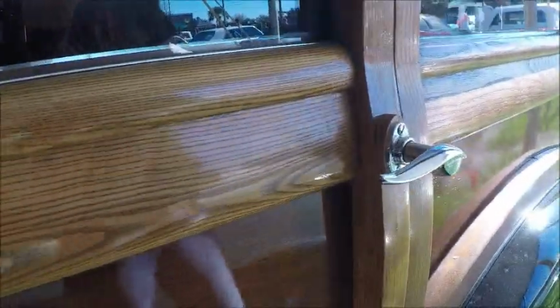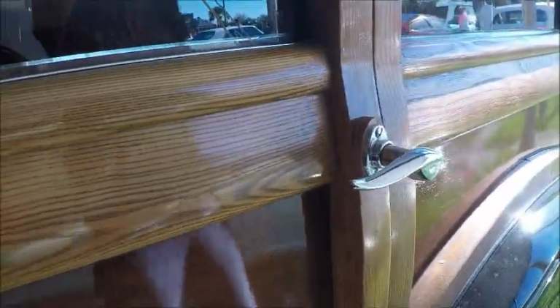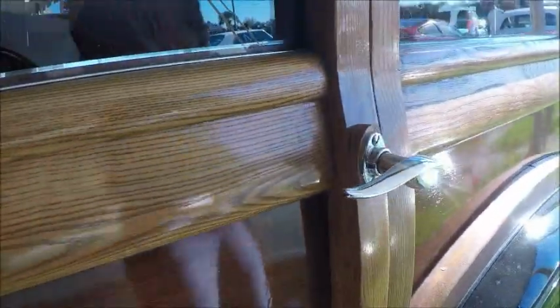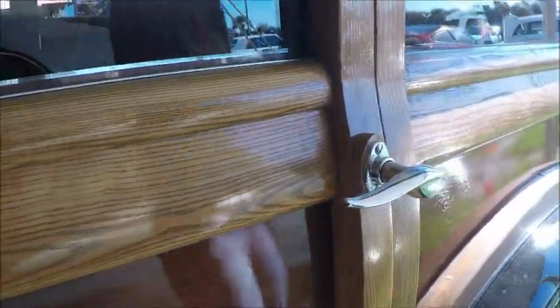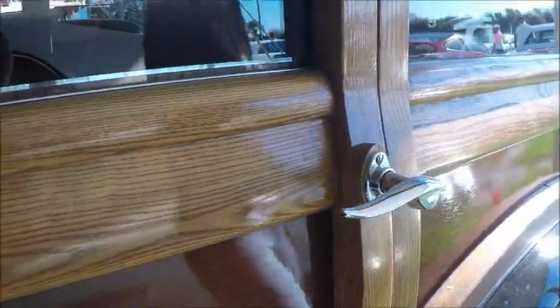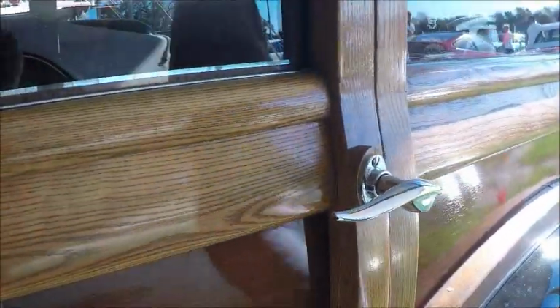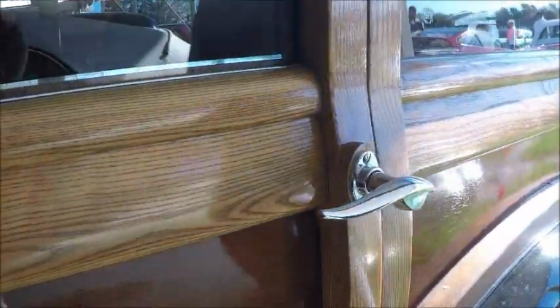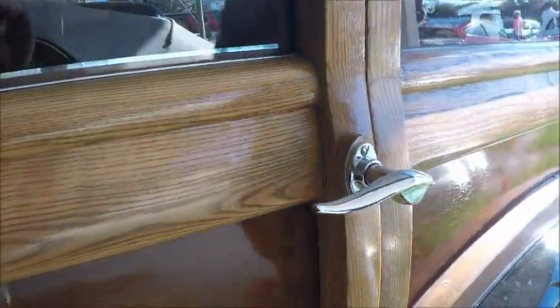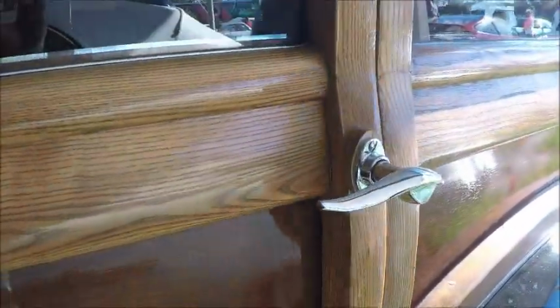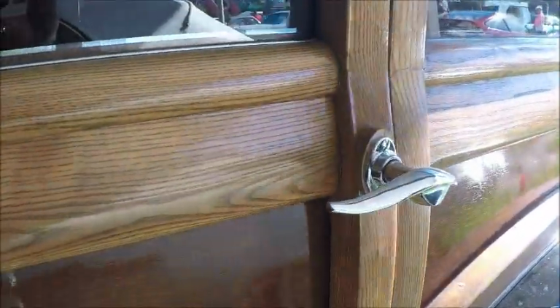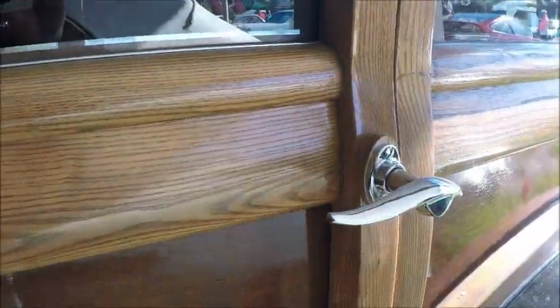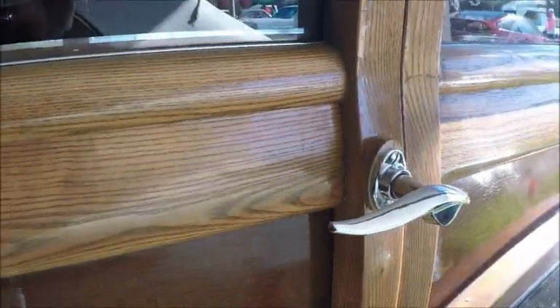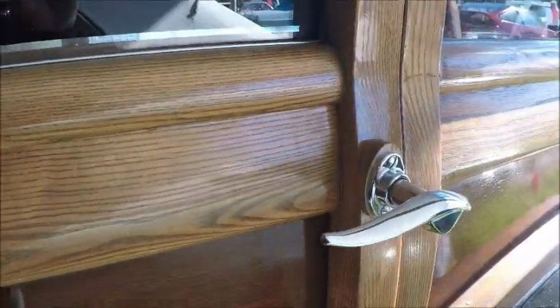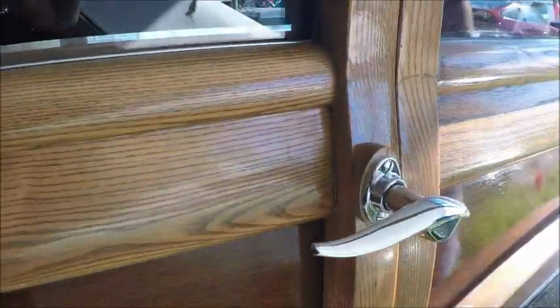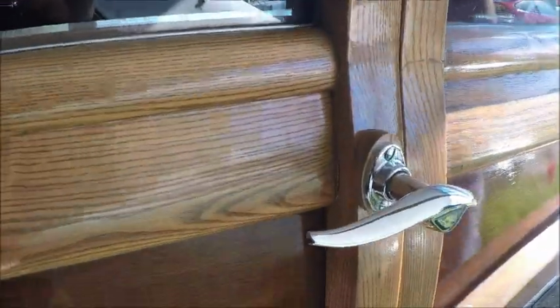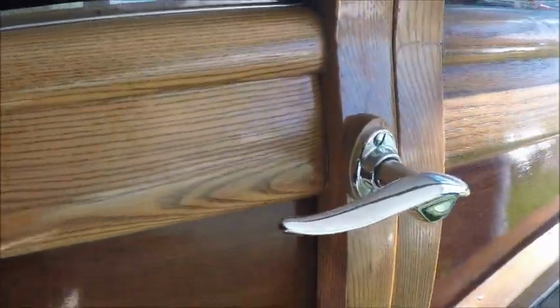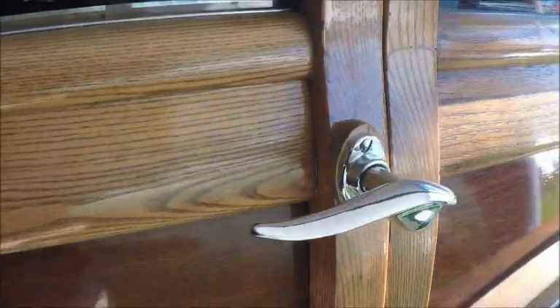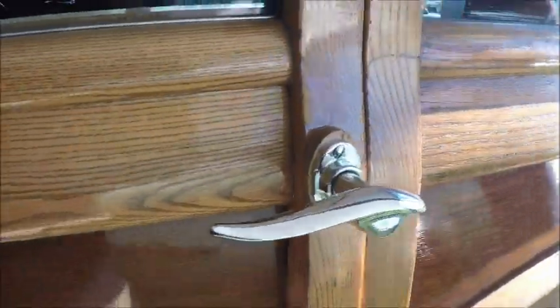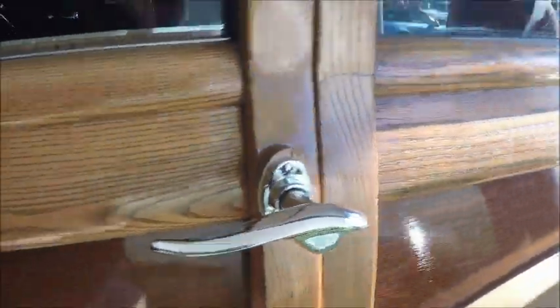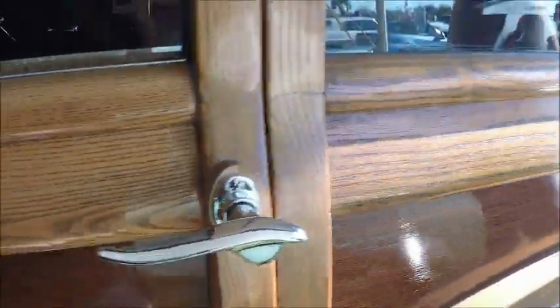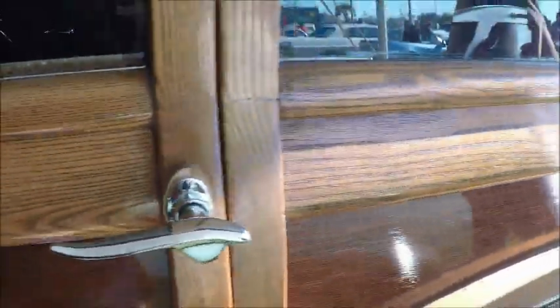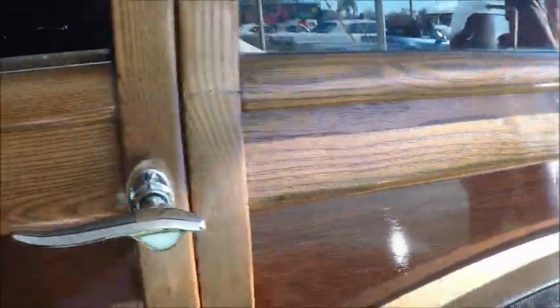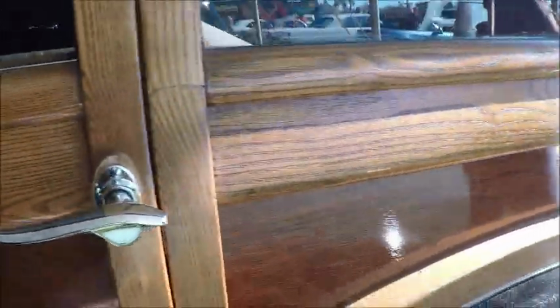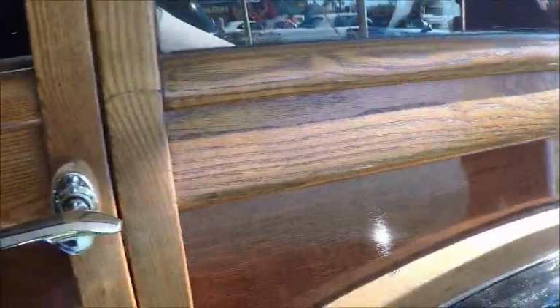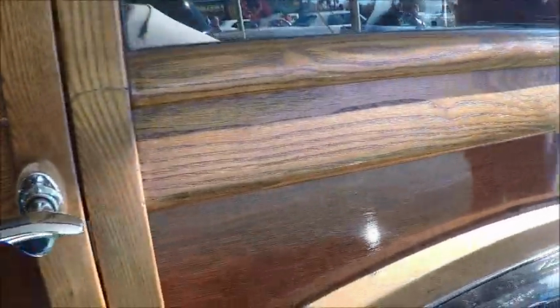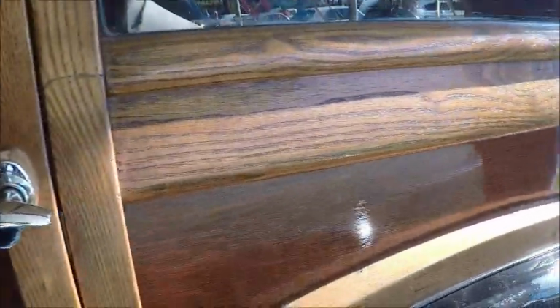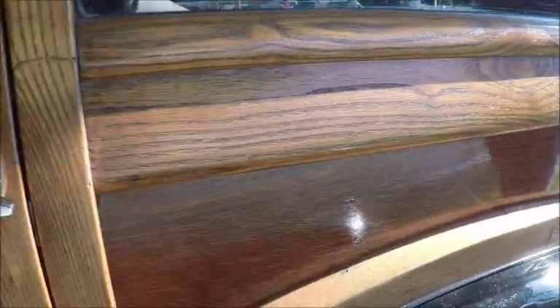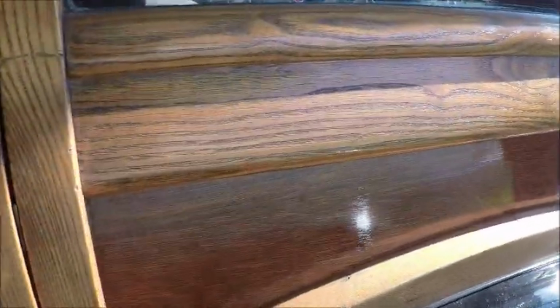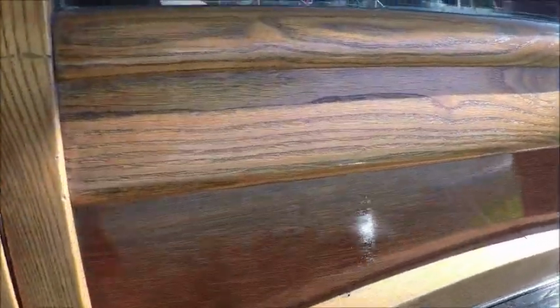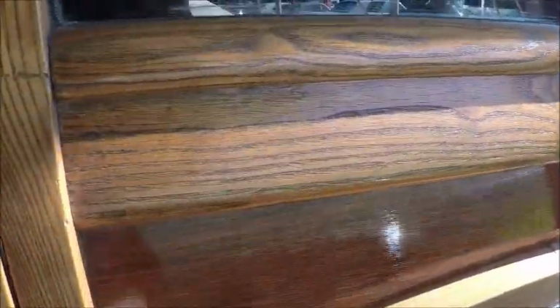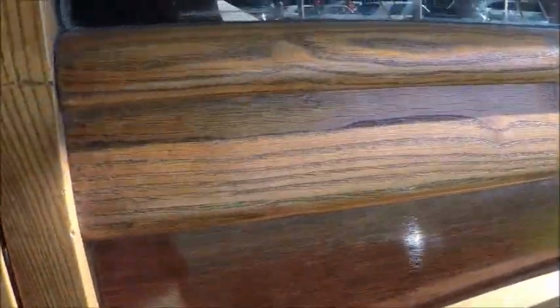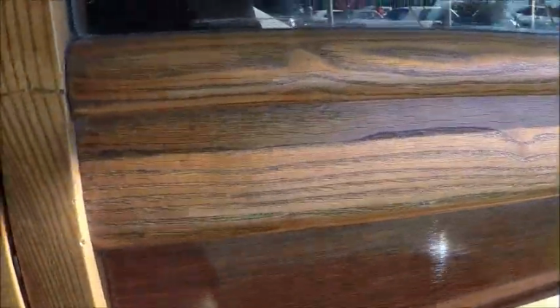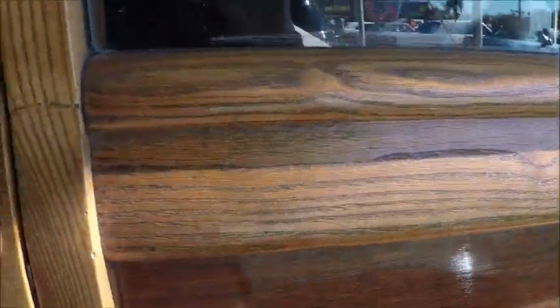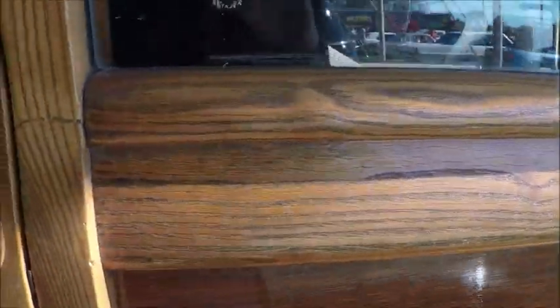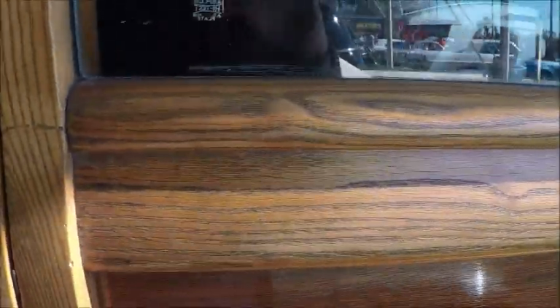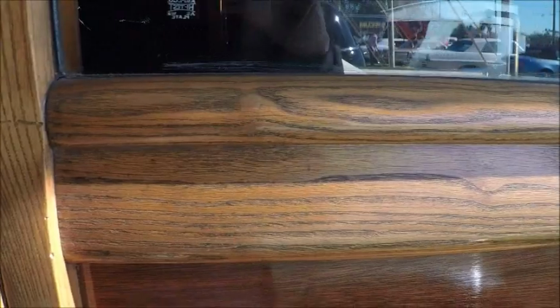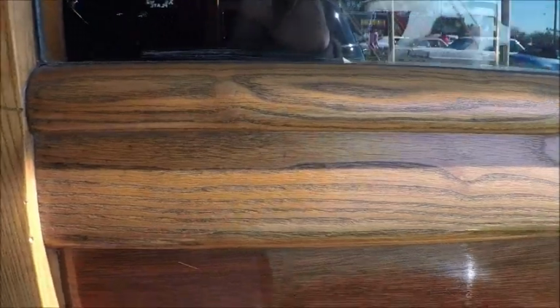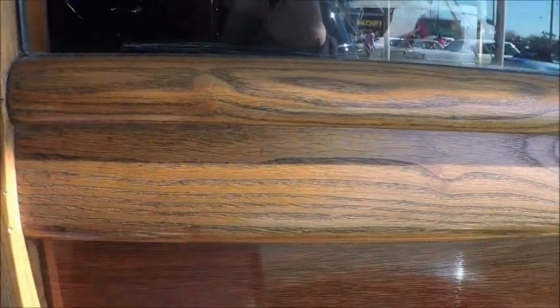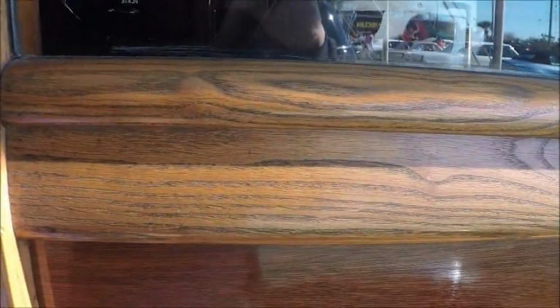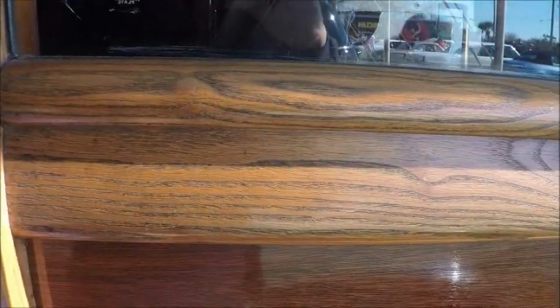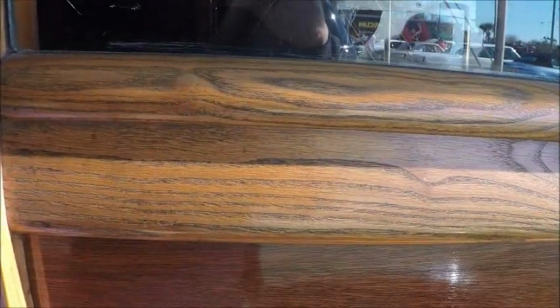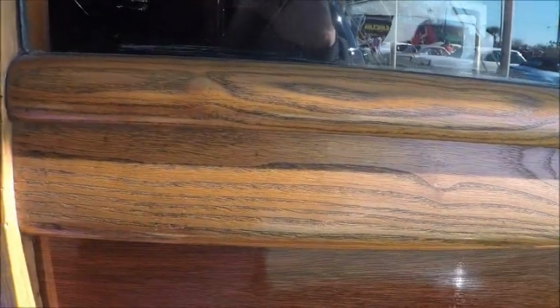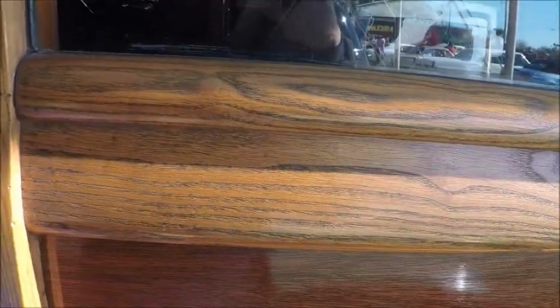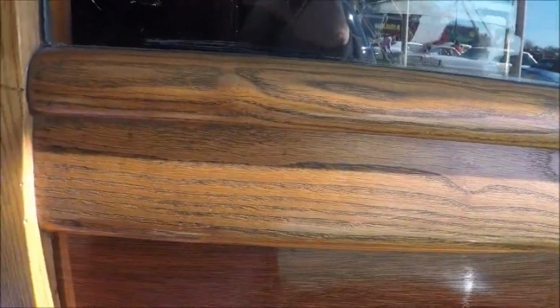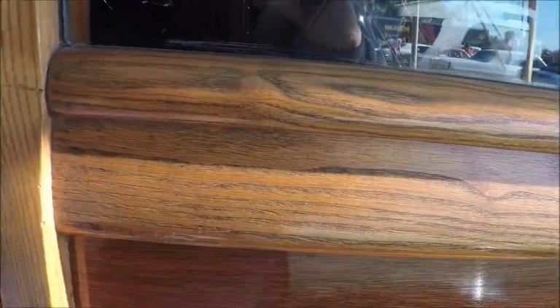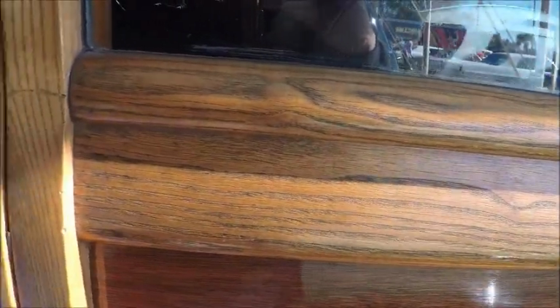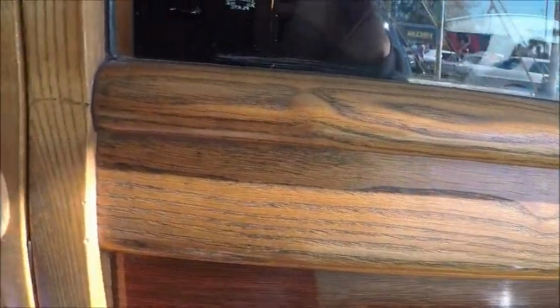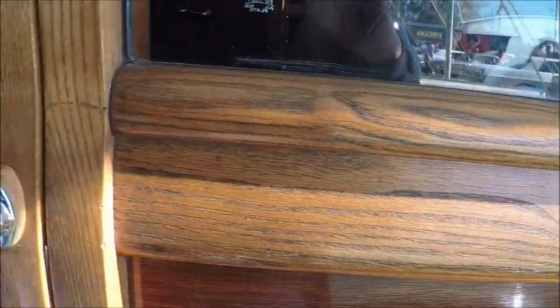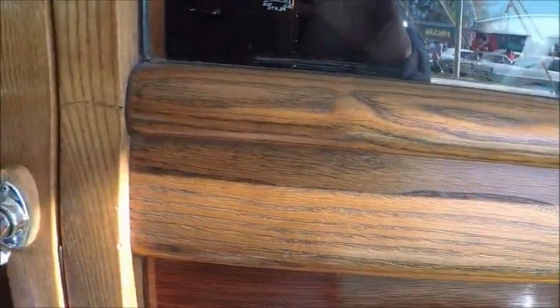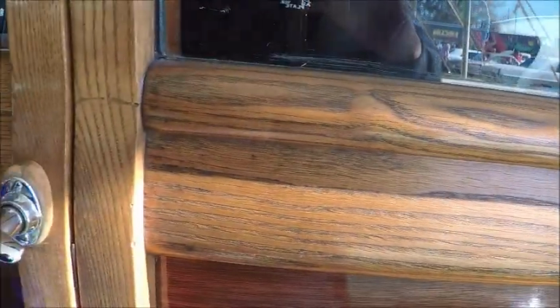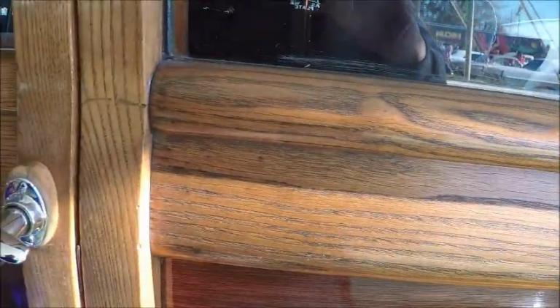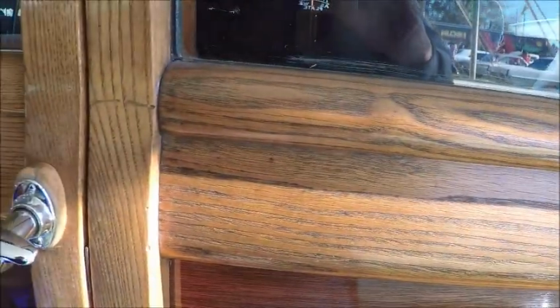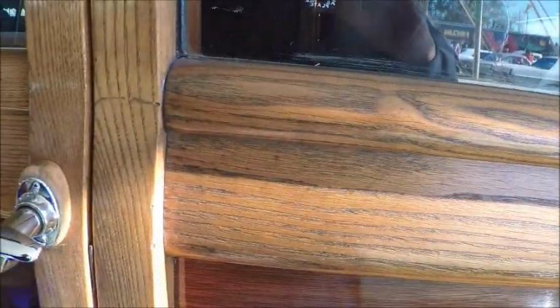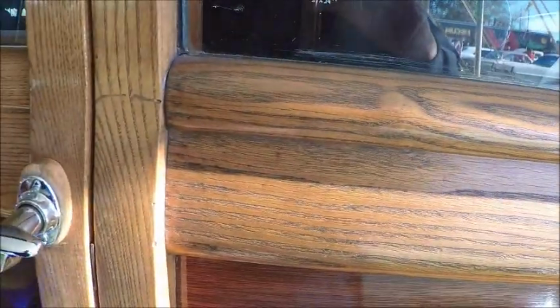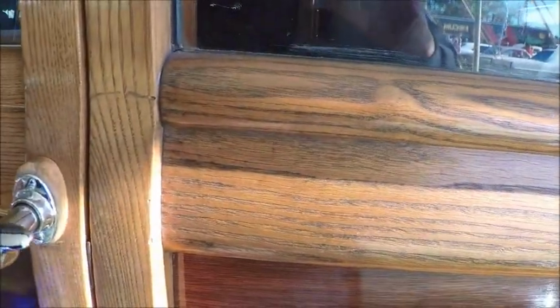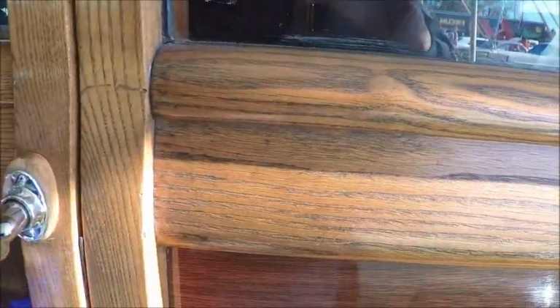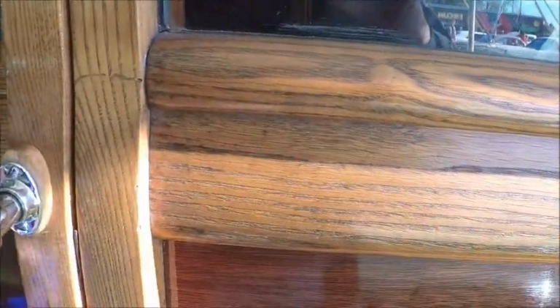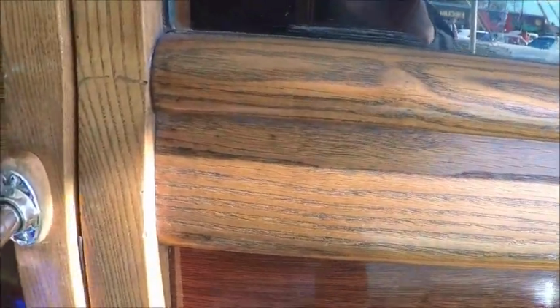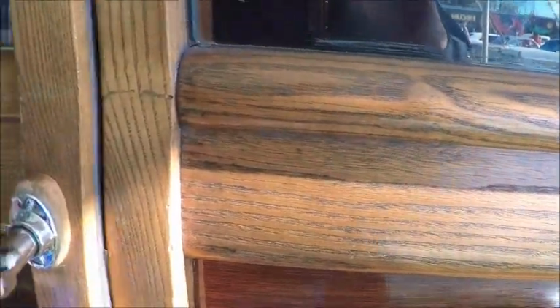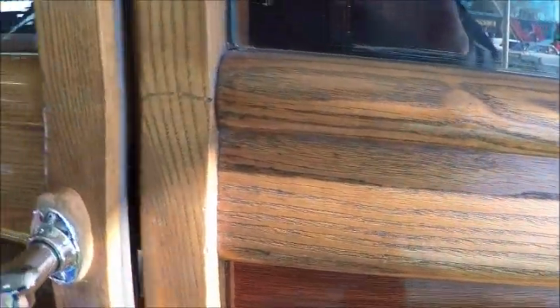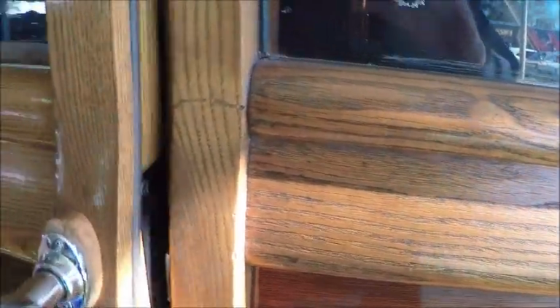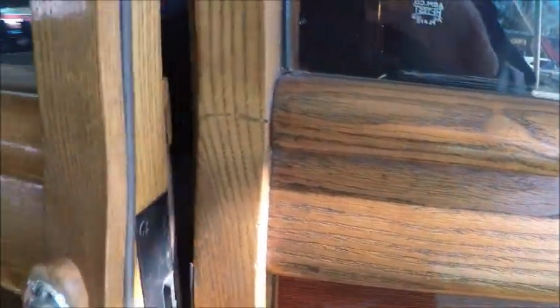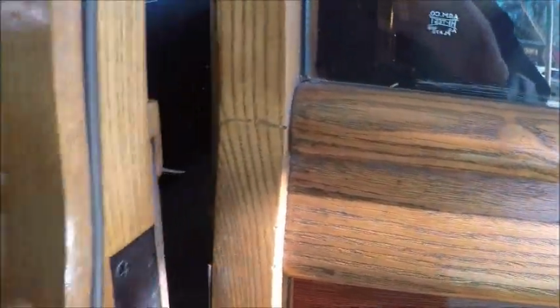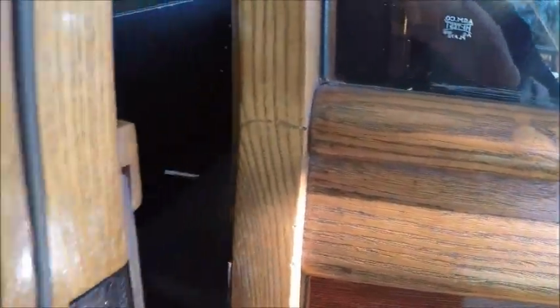You can imagine the amount of maintenance required to keep the wood in this condition. Beautiful.